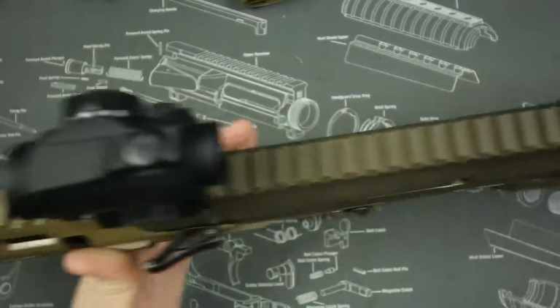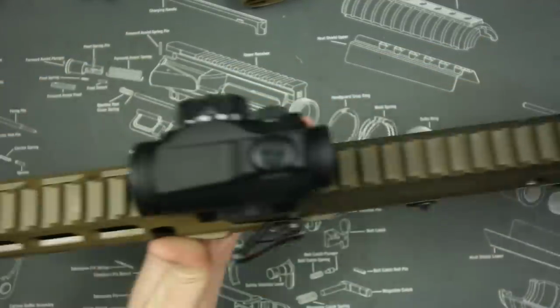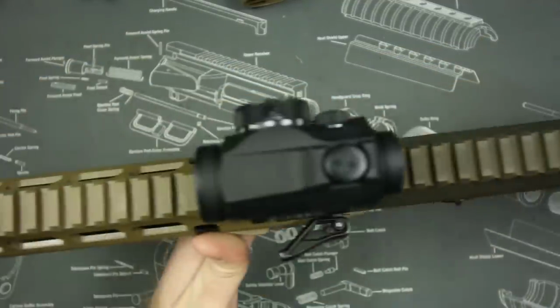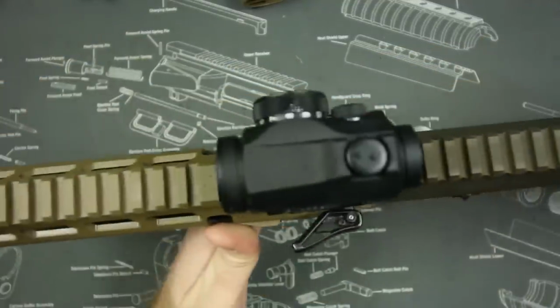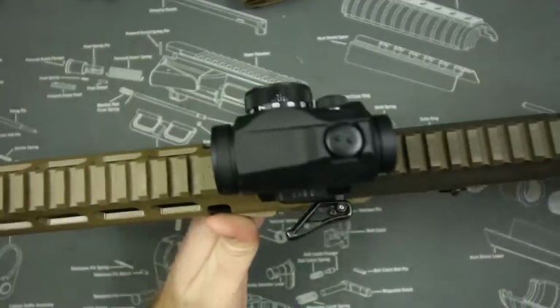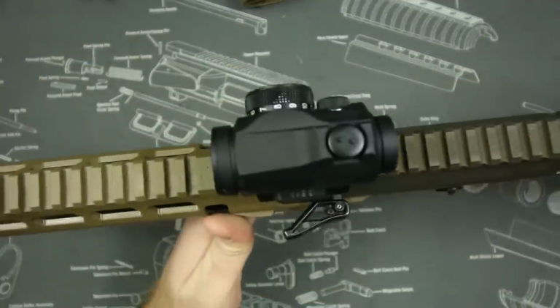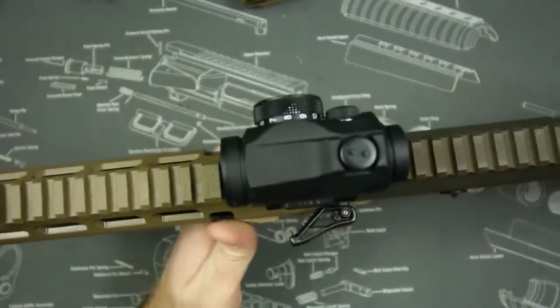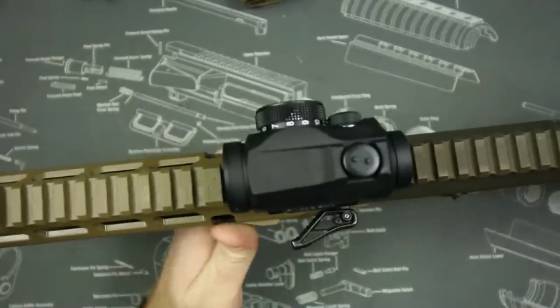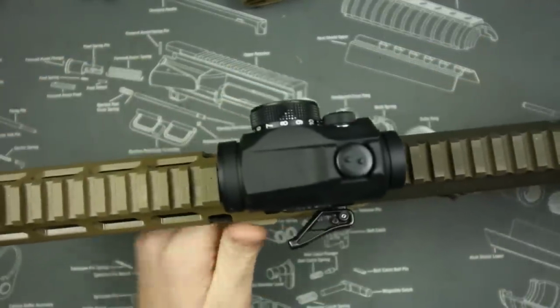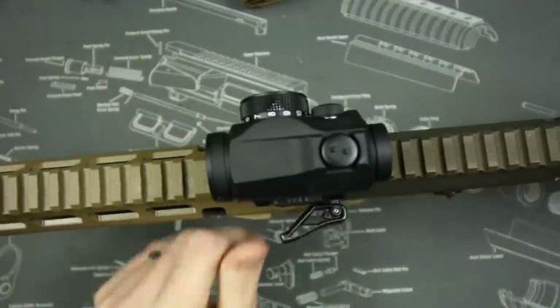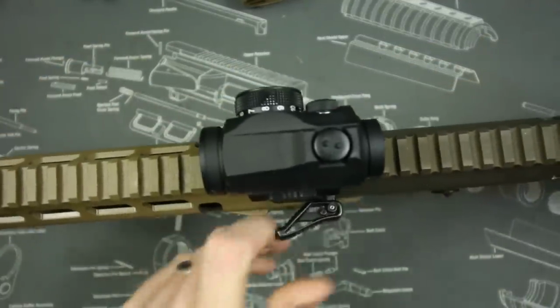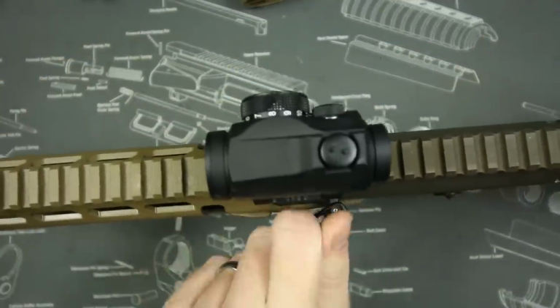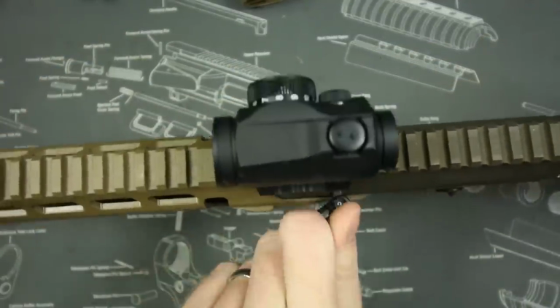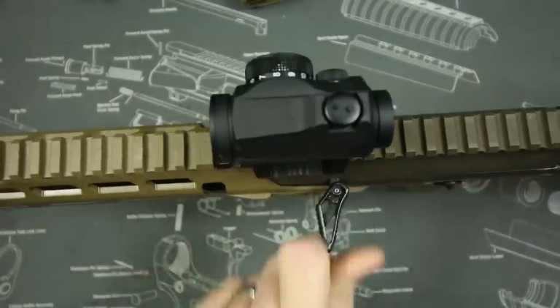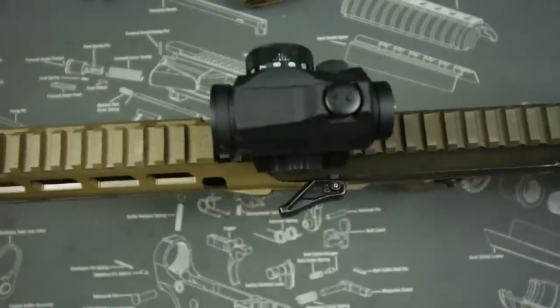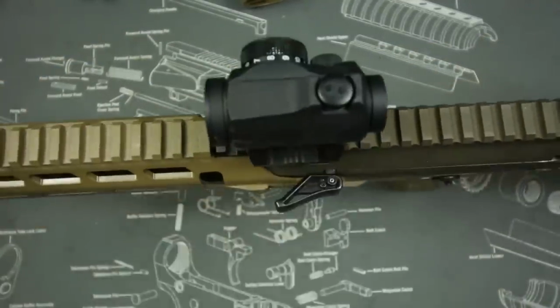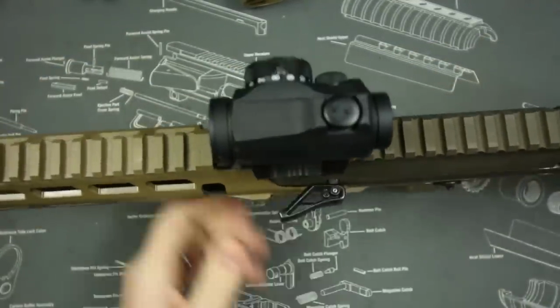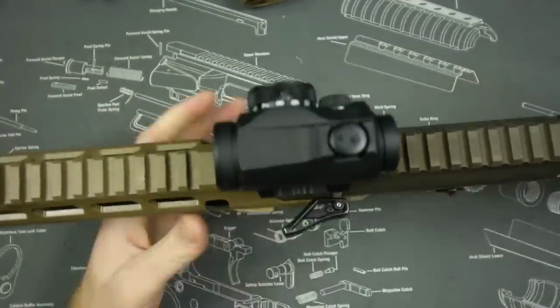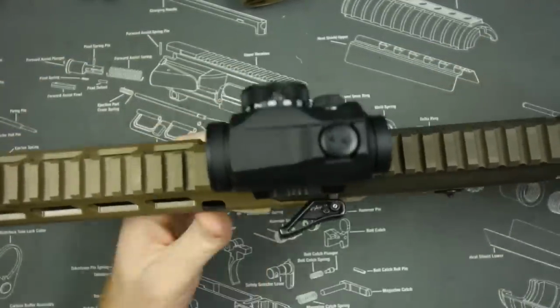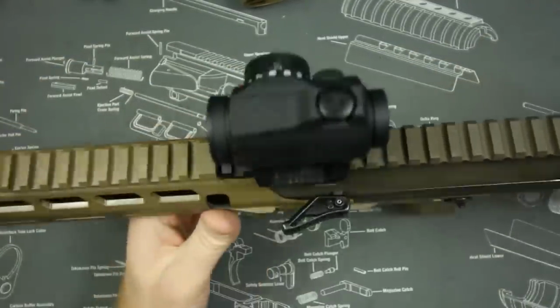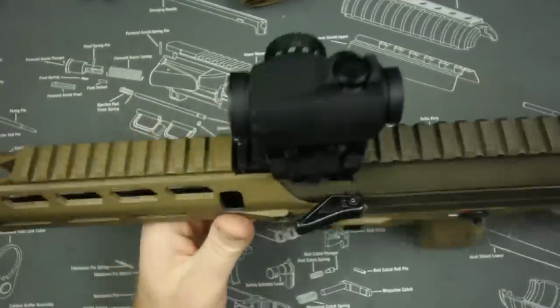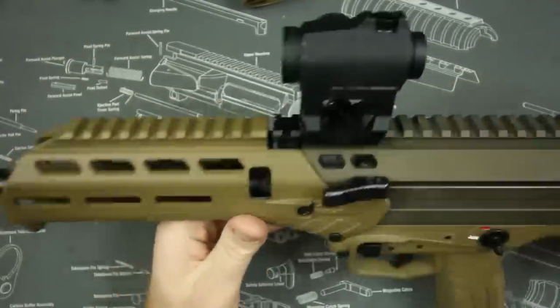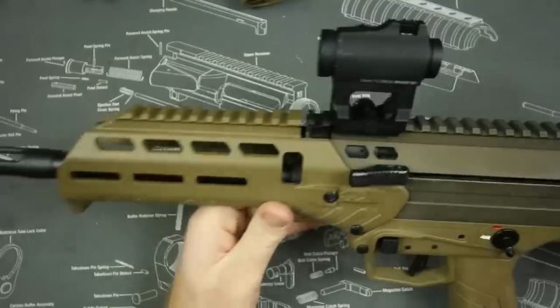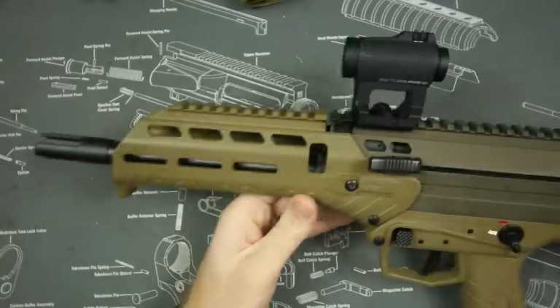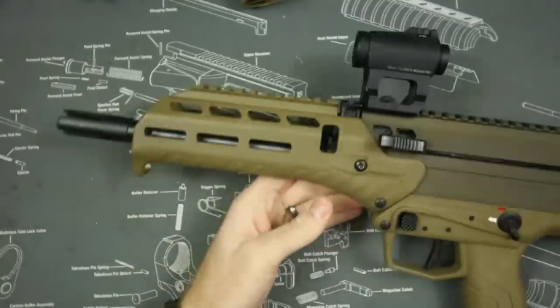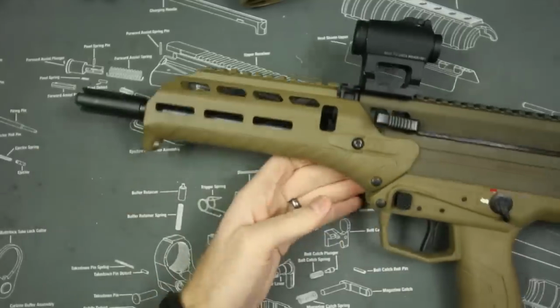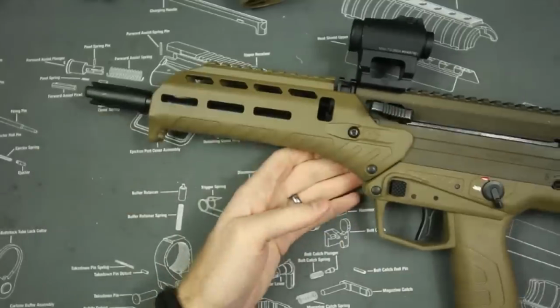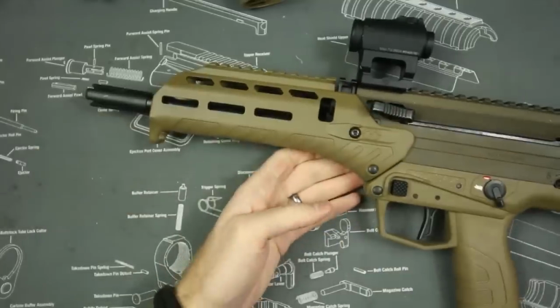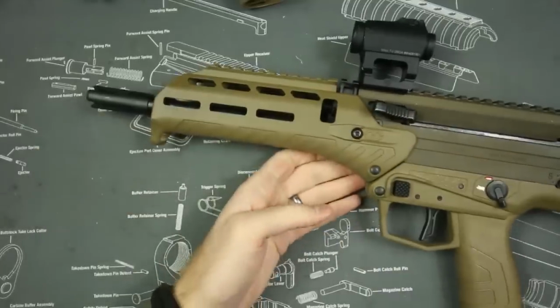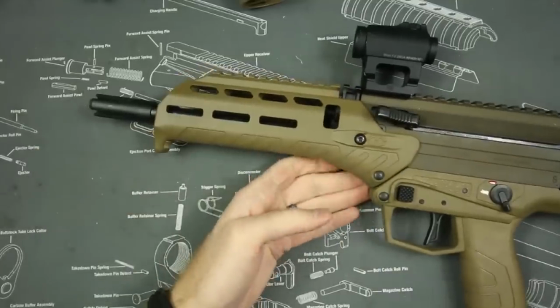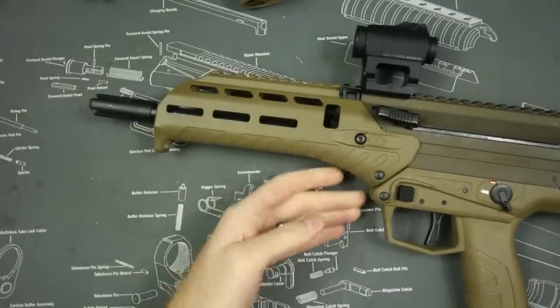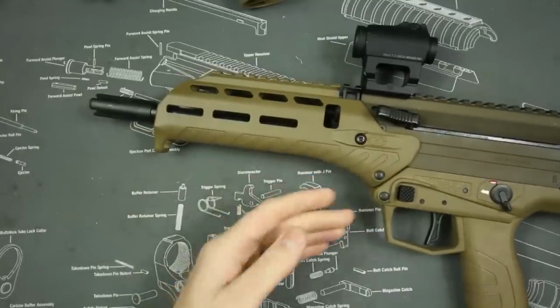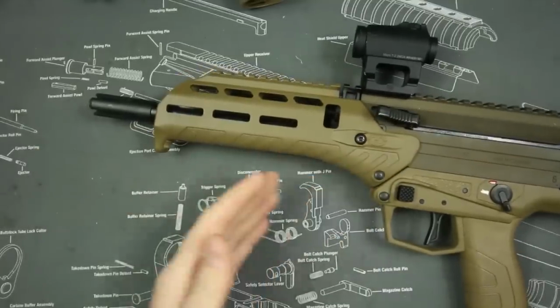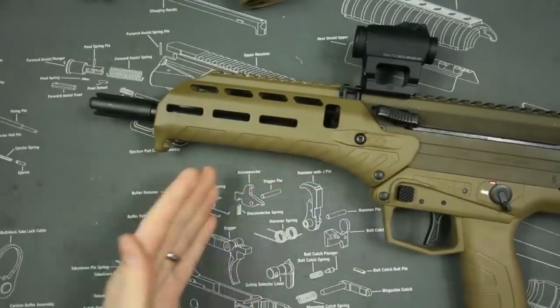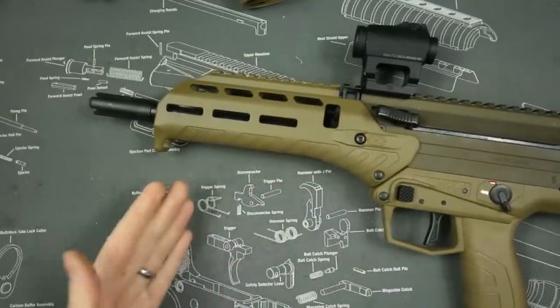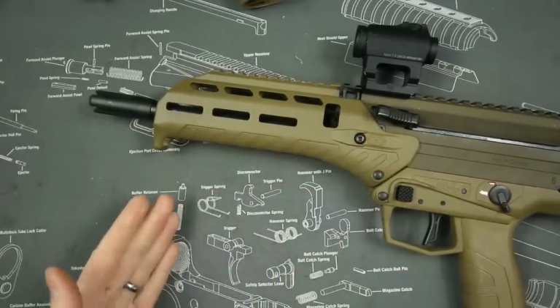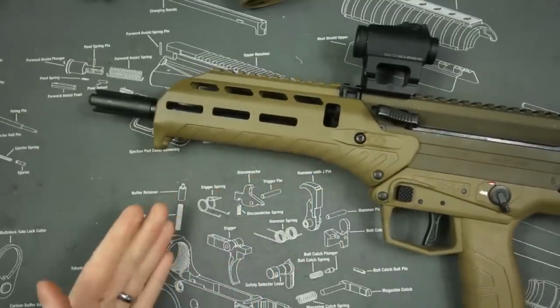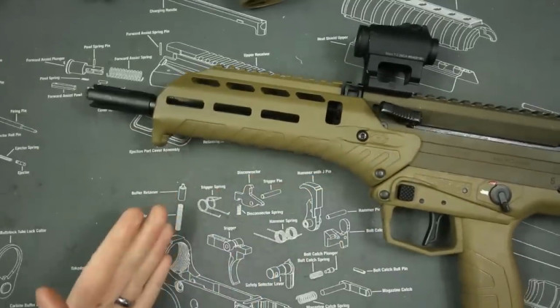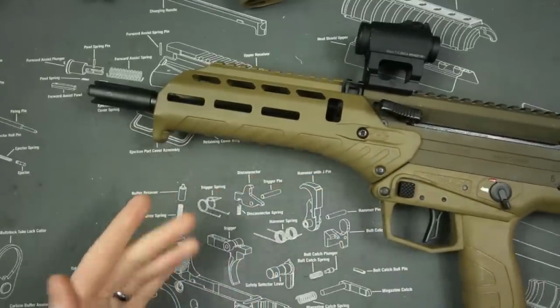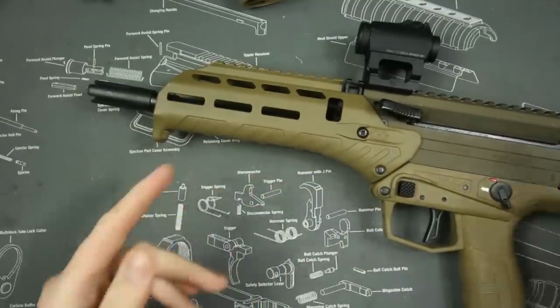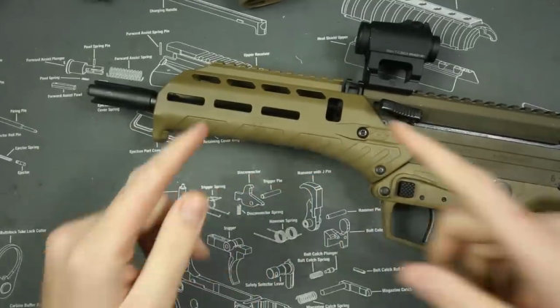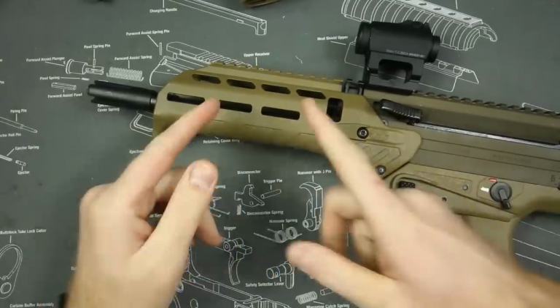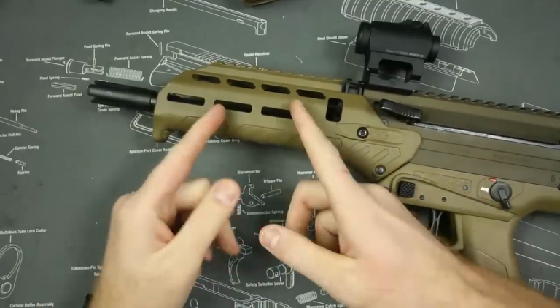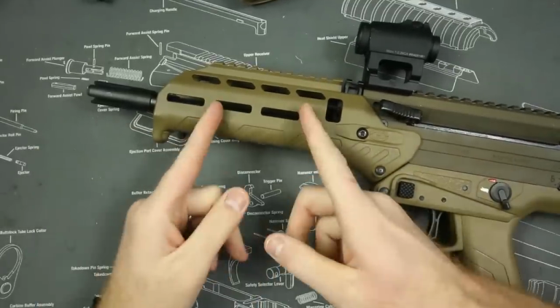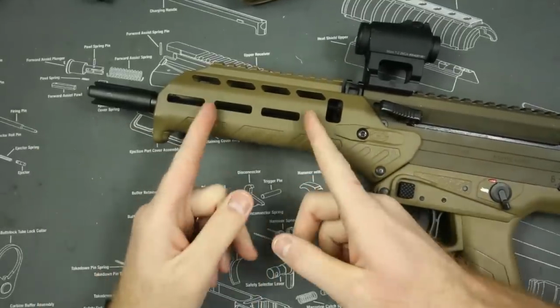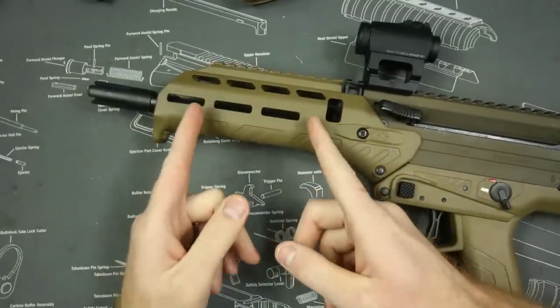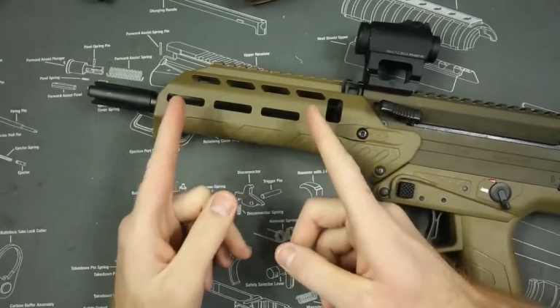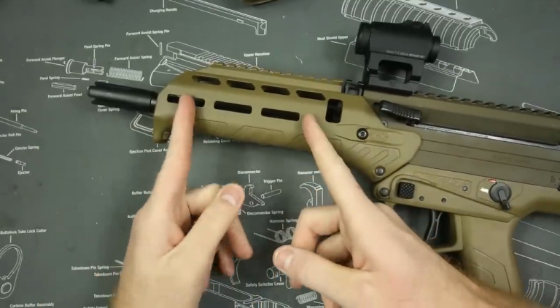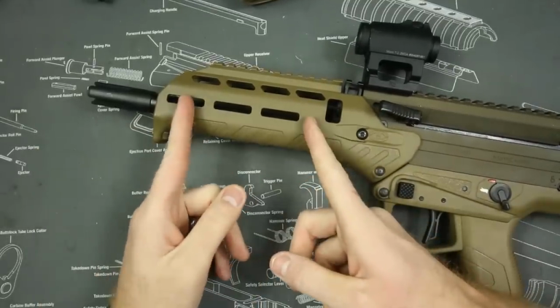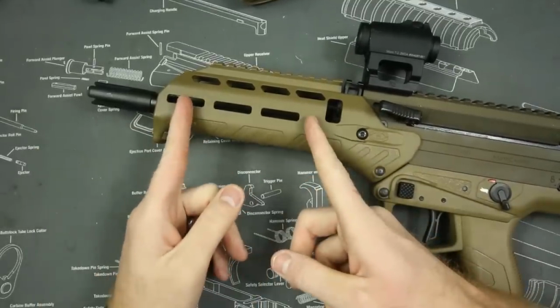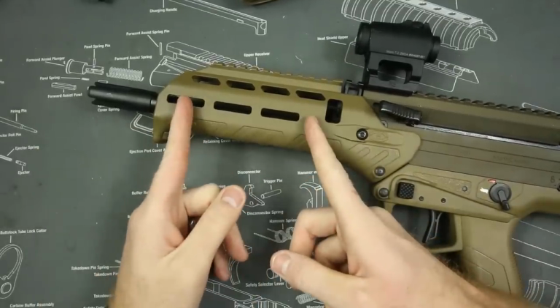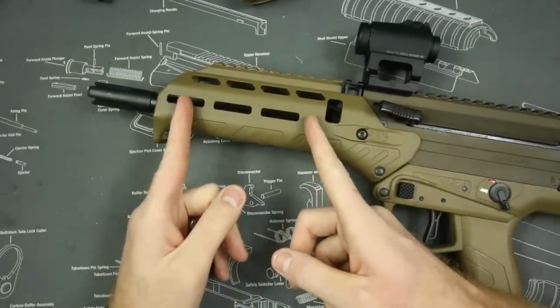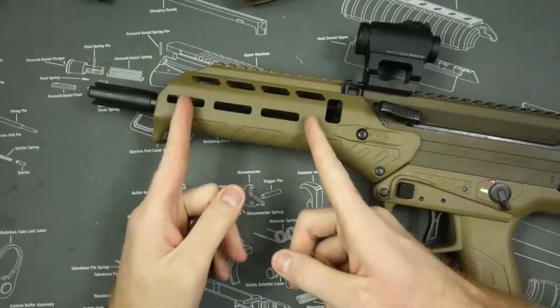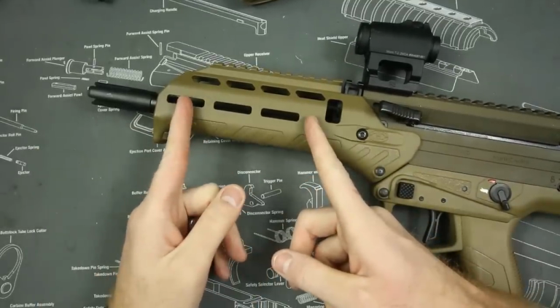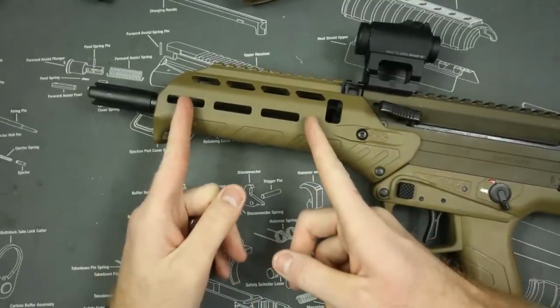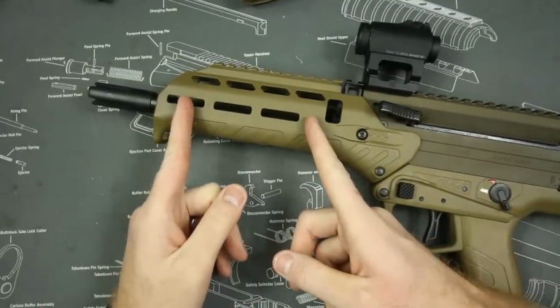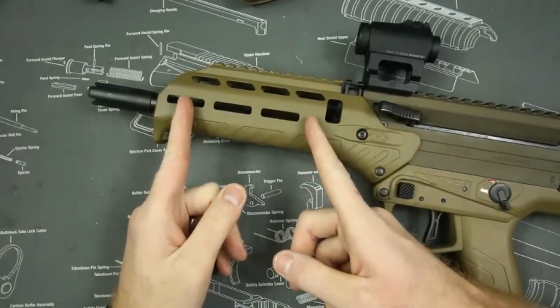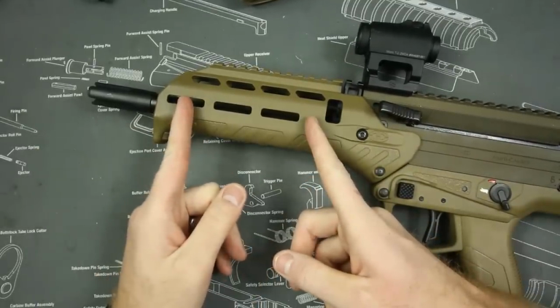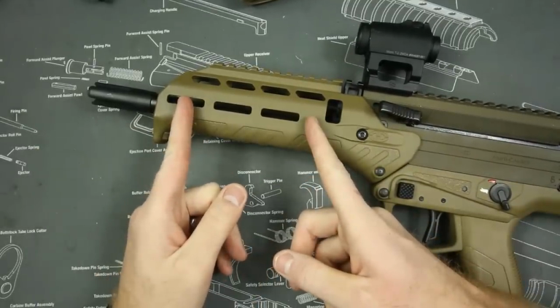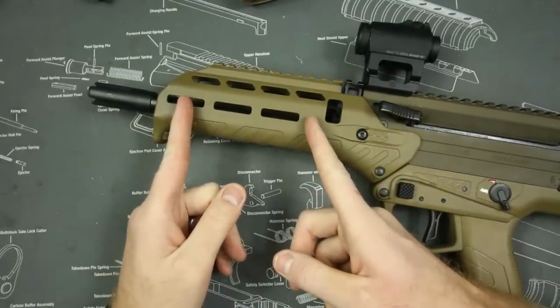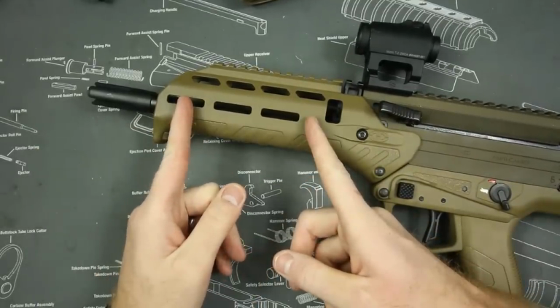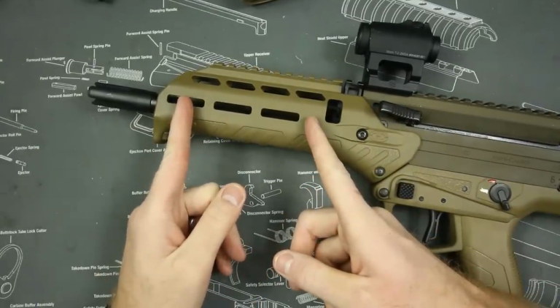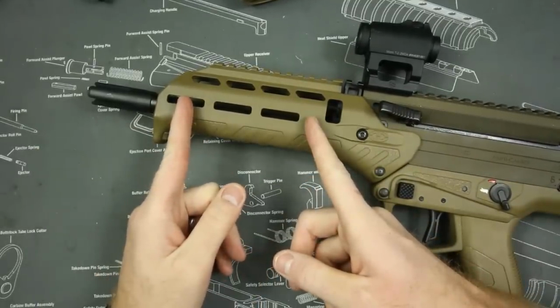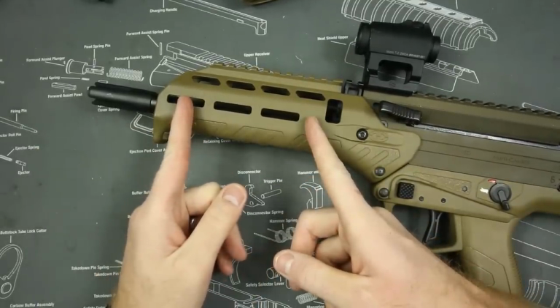On top of that, it's got an ambidextrous charging handle, and one of the coolest features I really like is the slimline handguard.